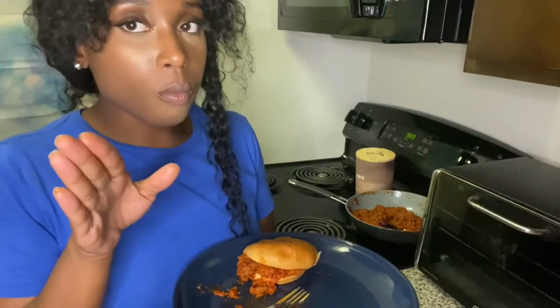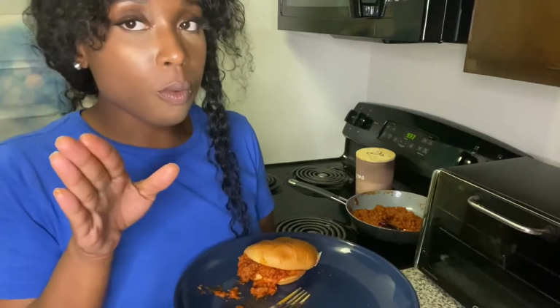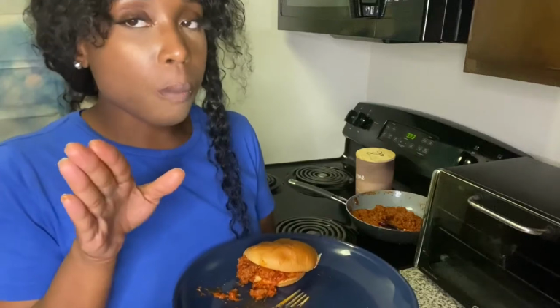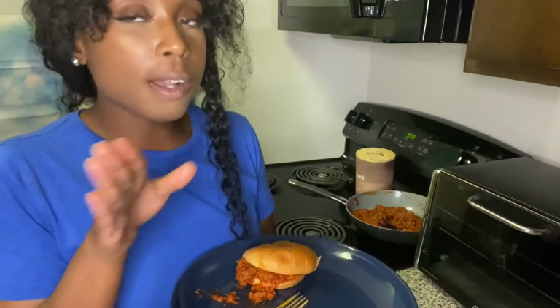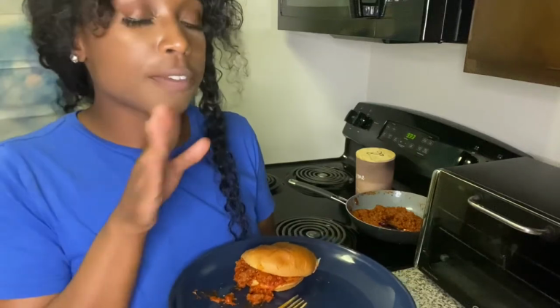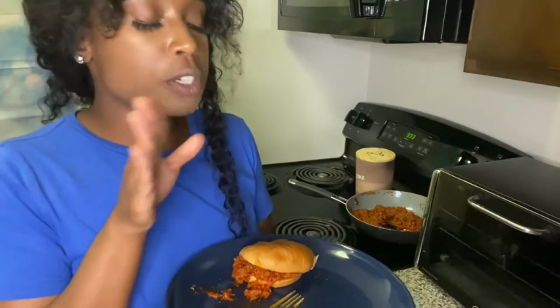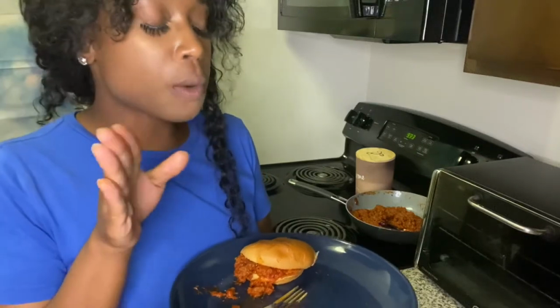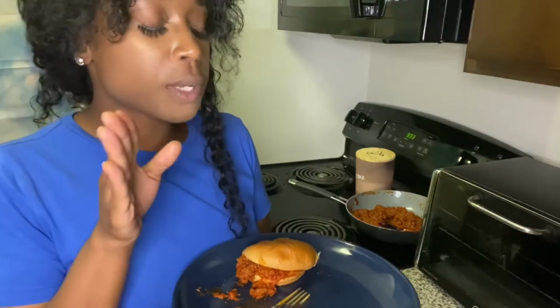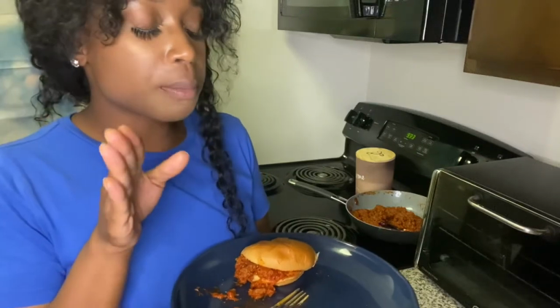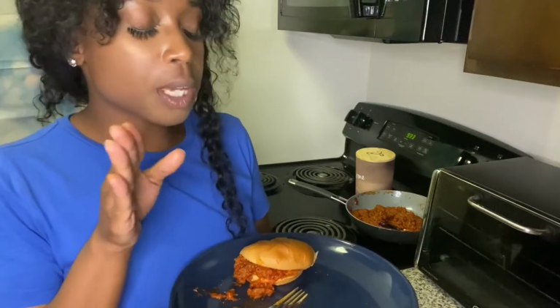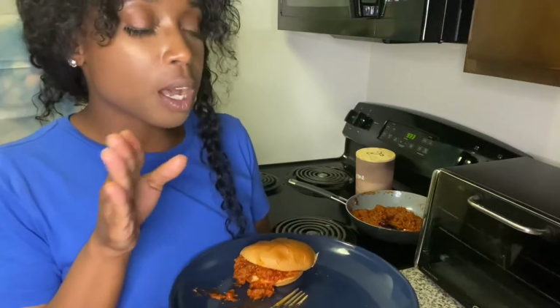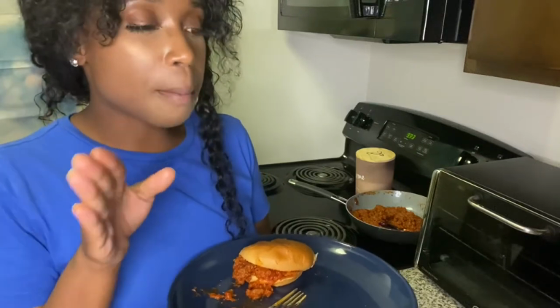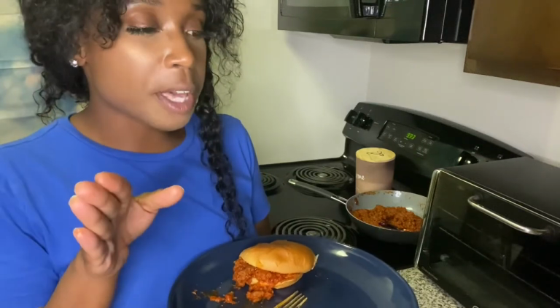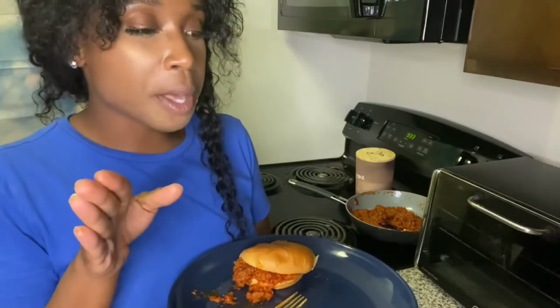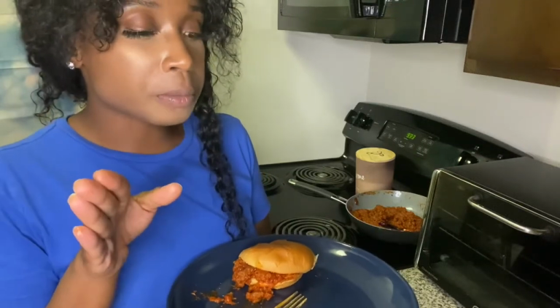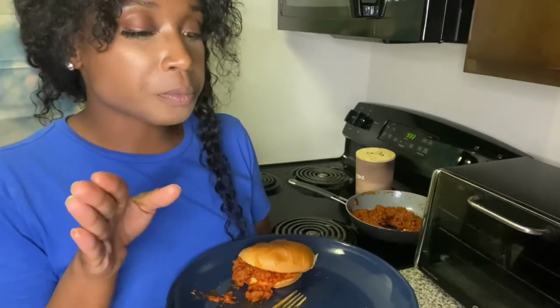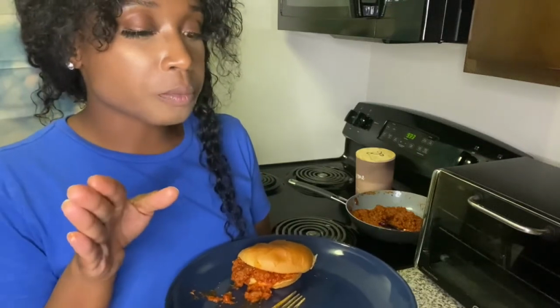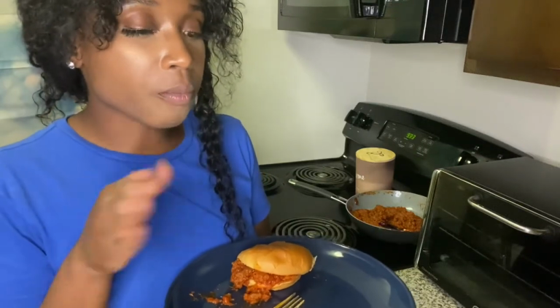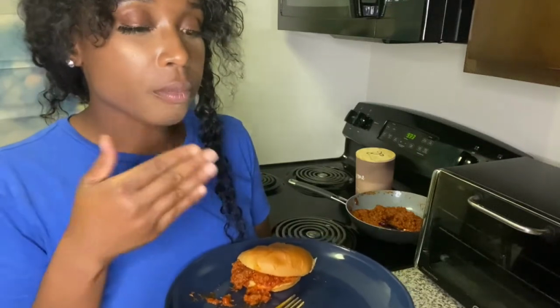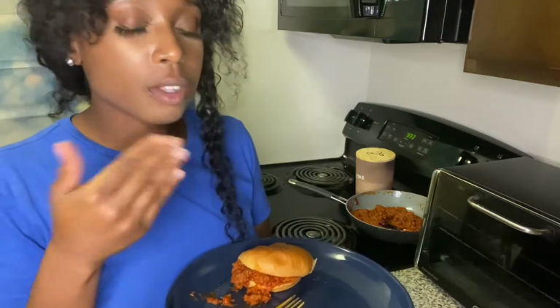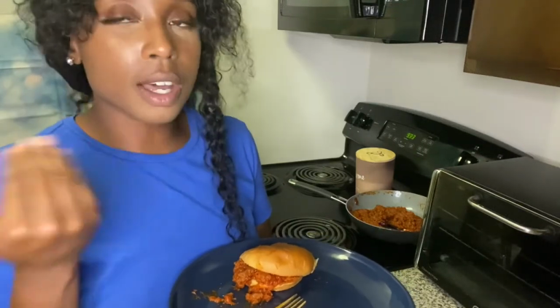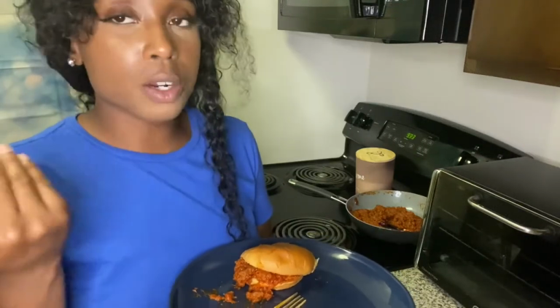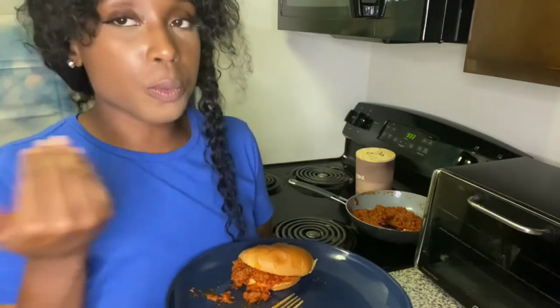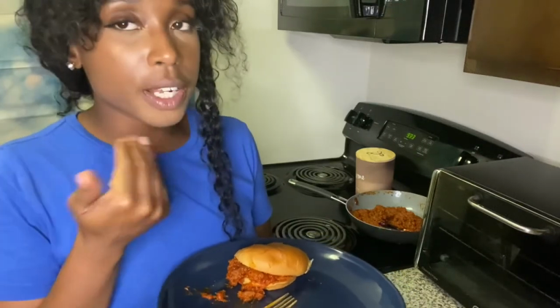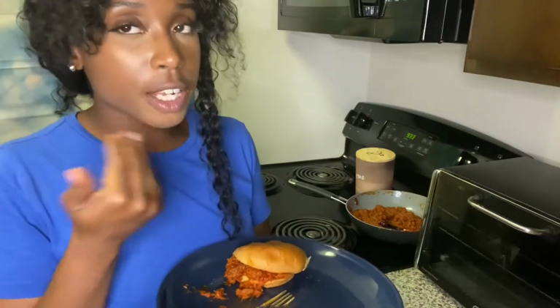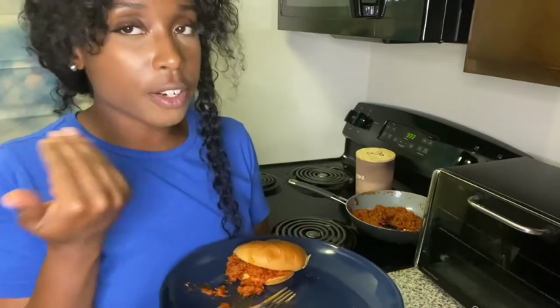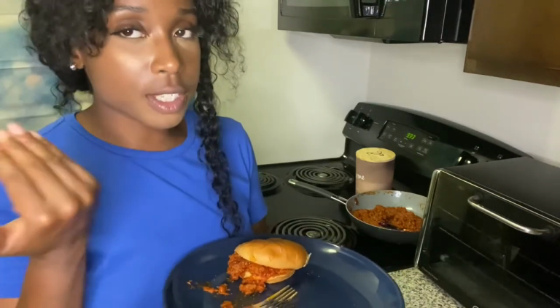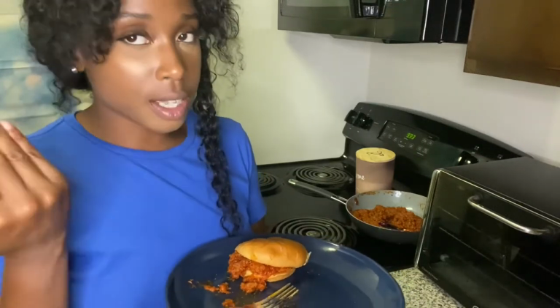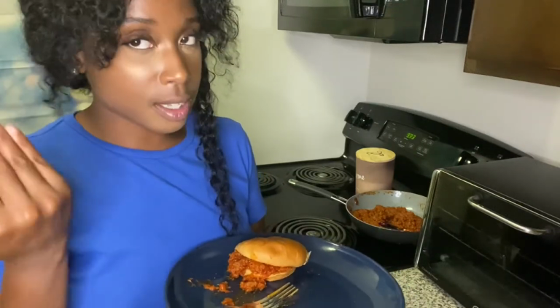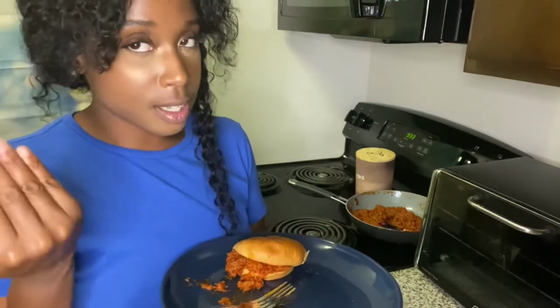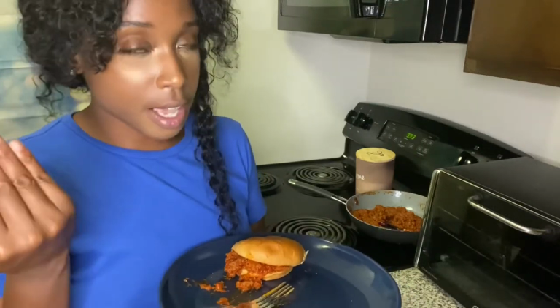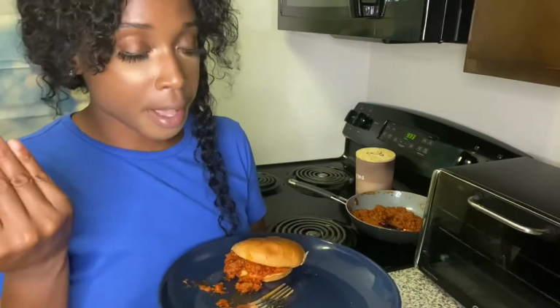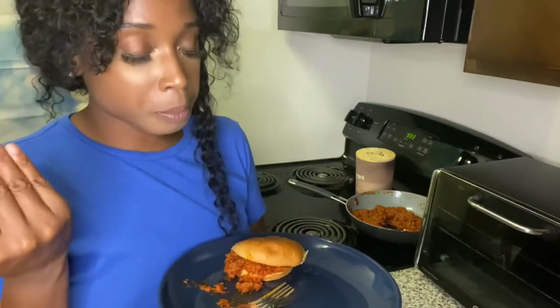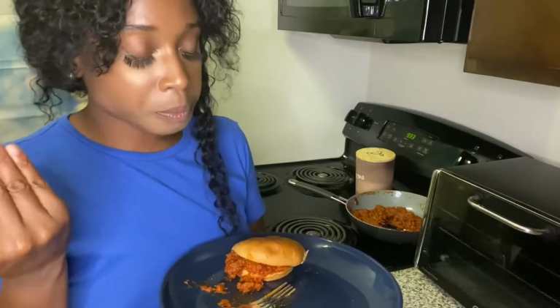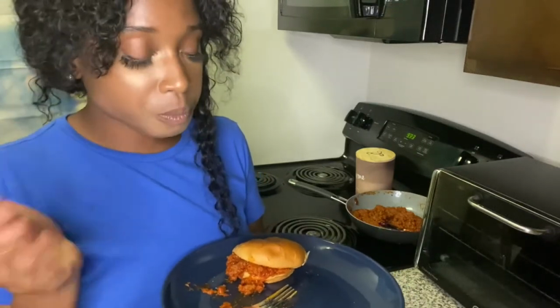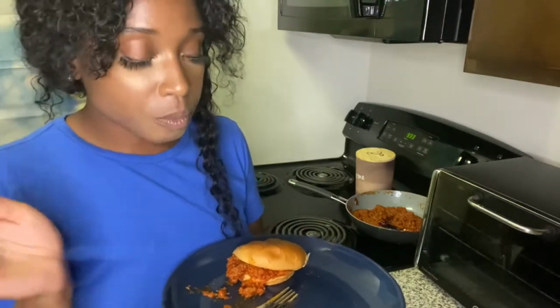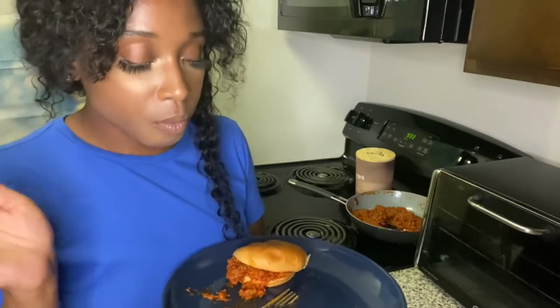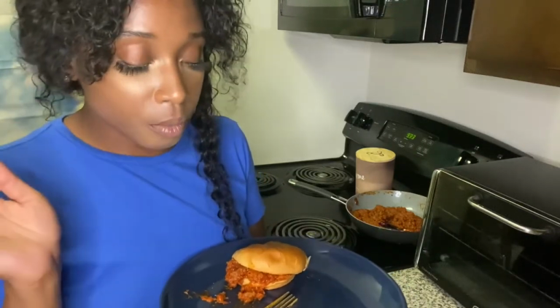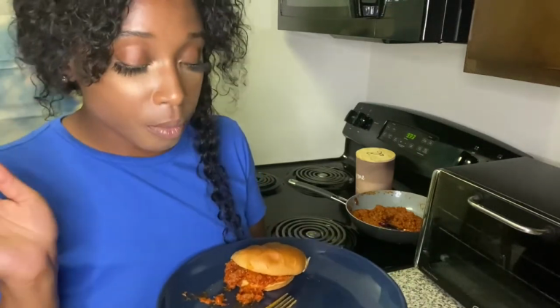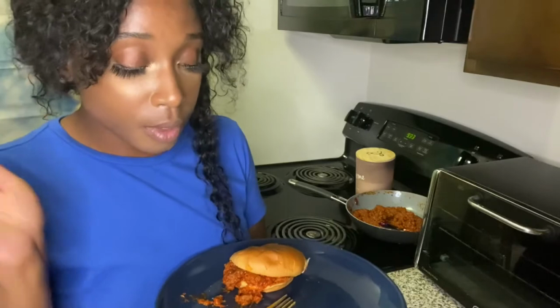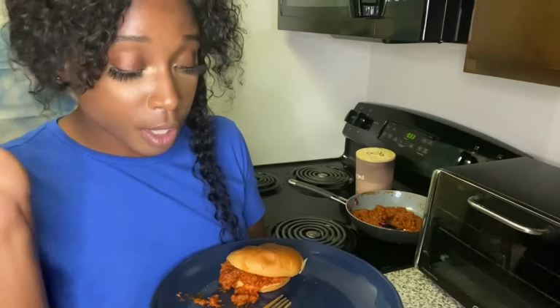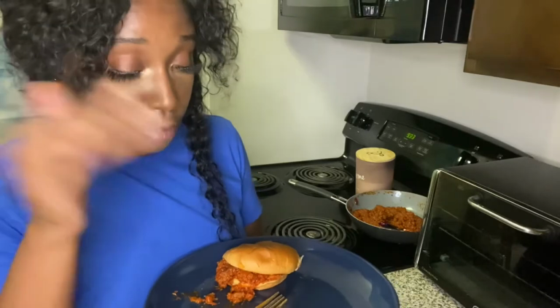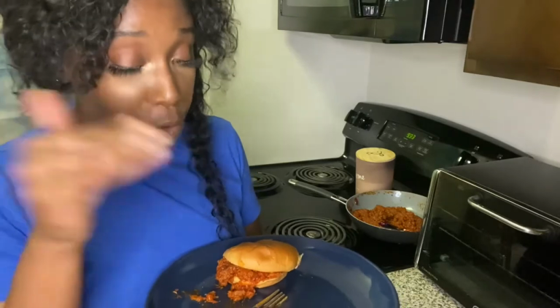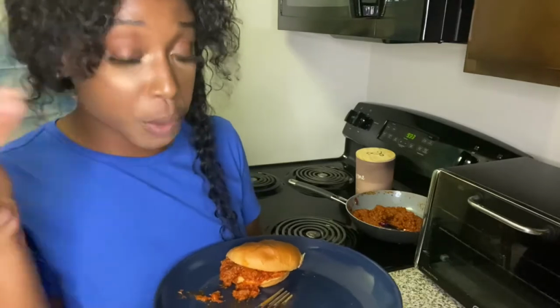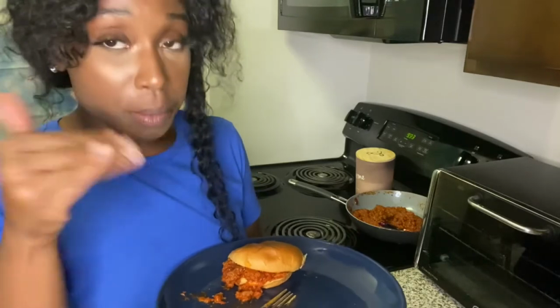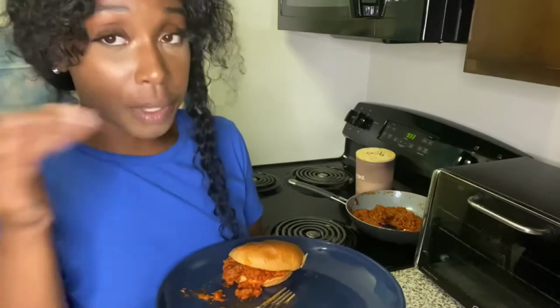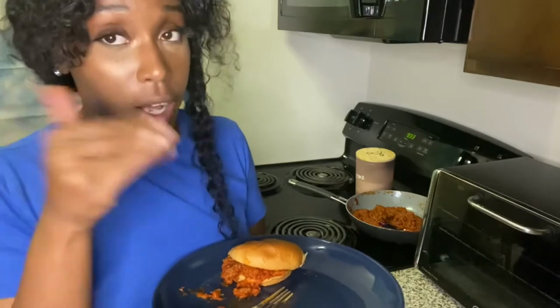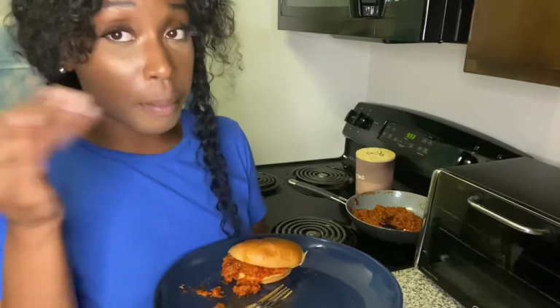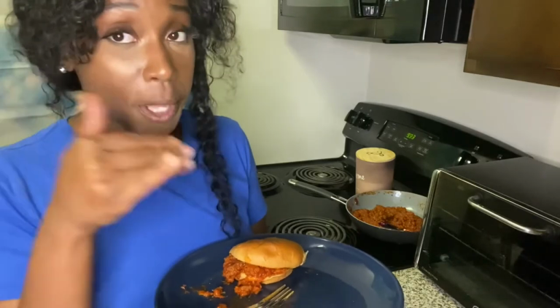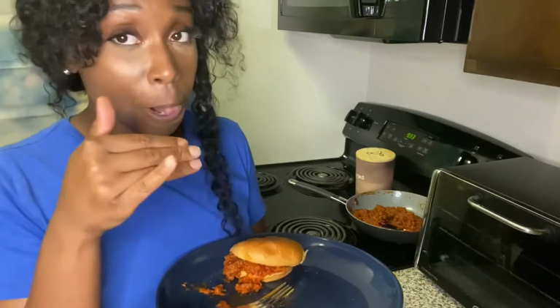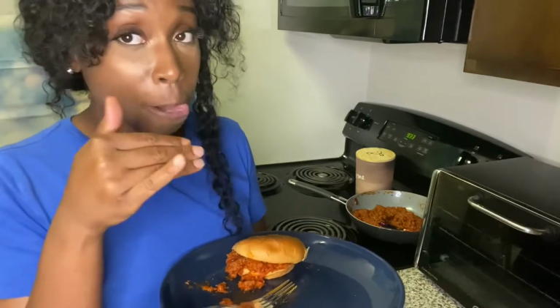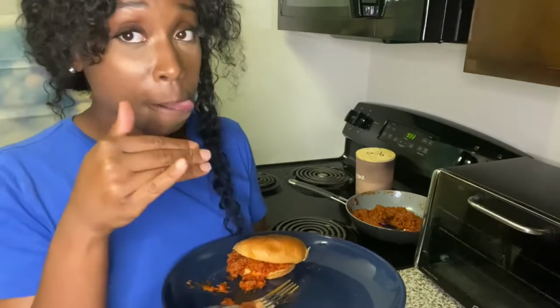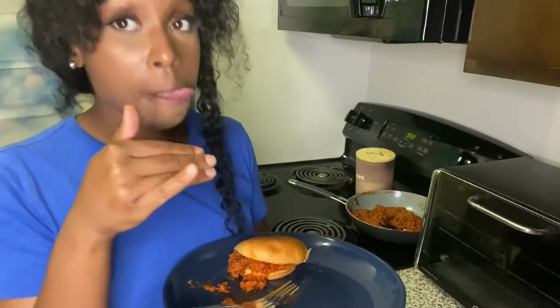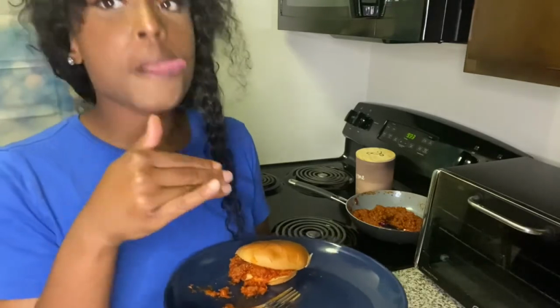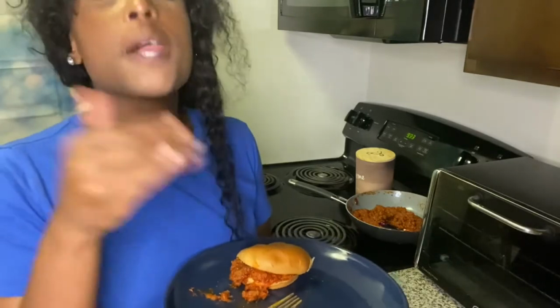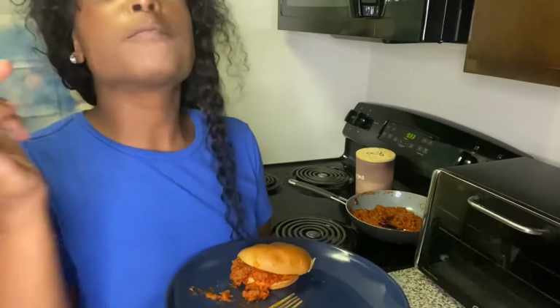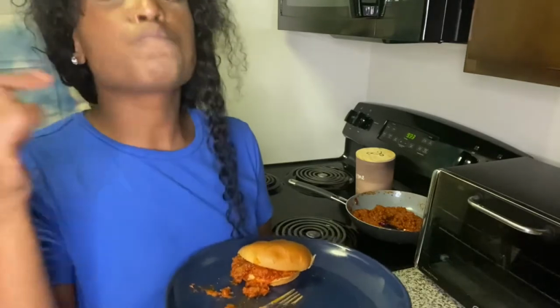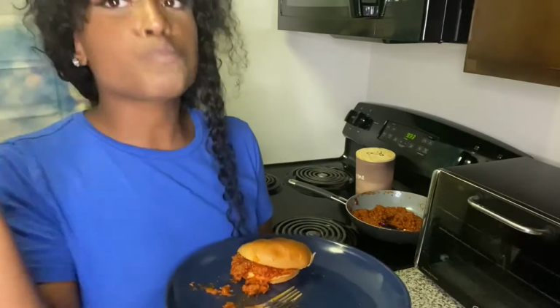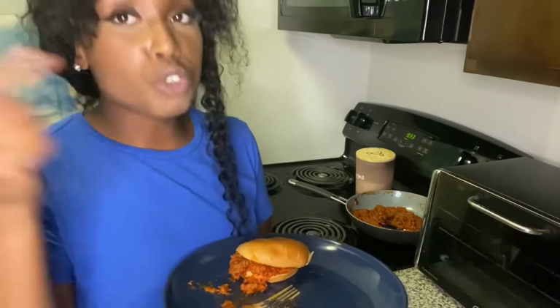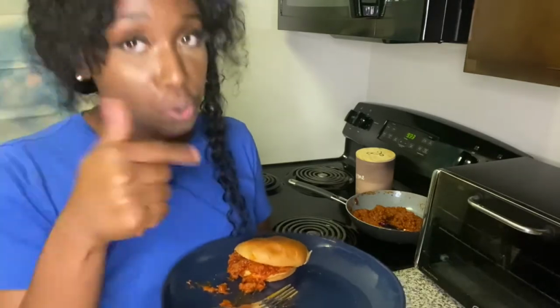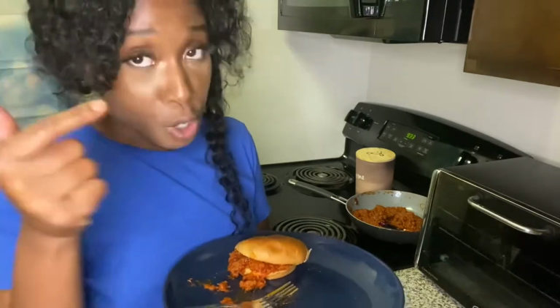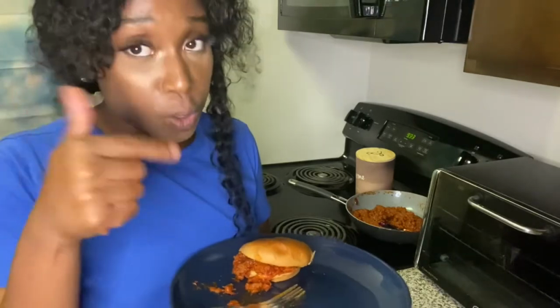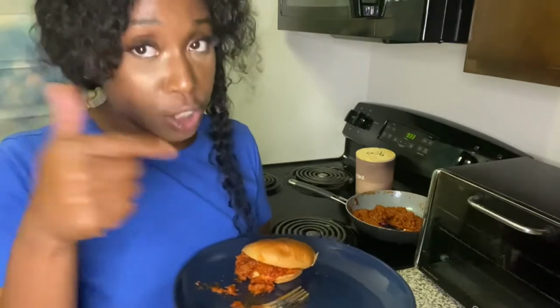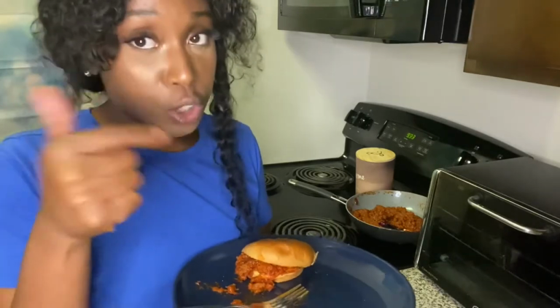If you don't eat Beyond Meat, I don't want to hear it's not the same. If you eat Beyond Meat, you know there's torch.